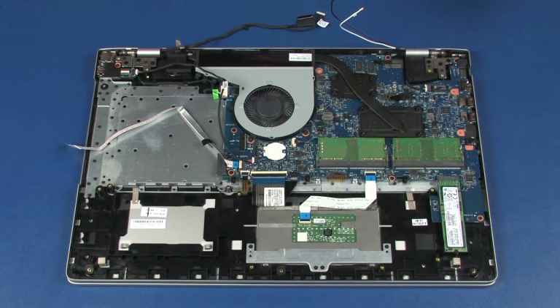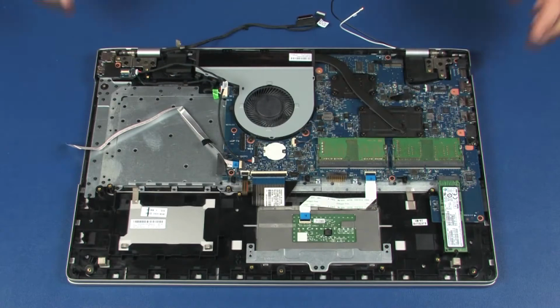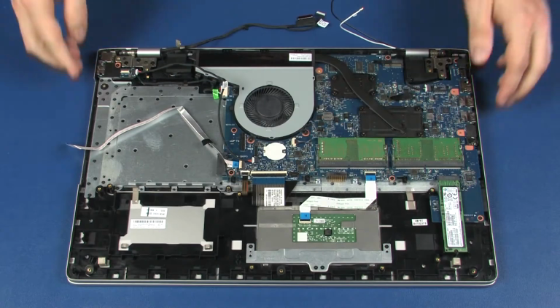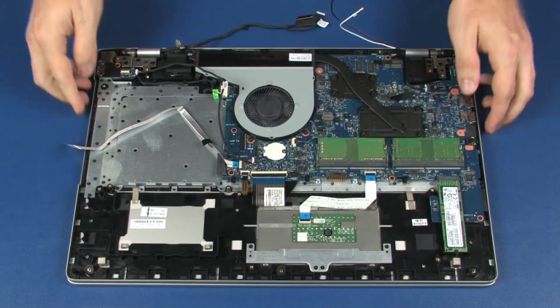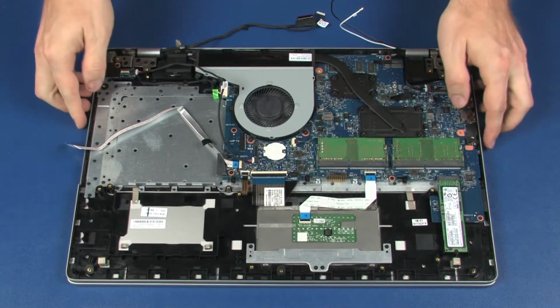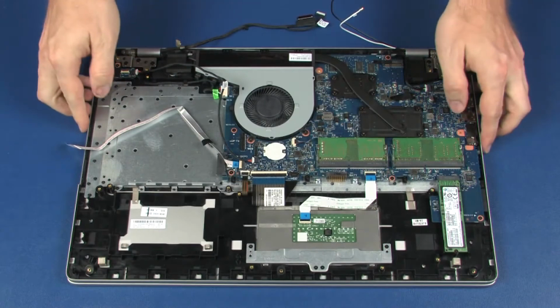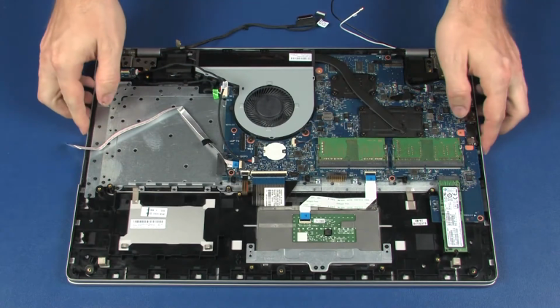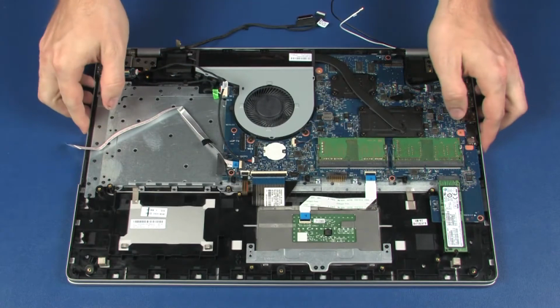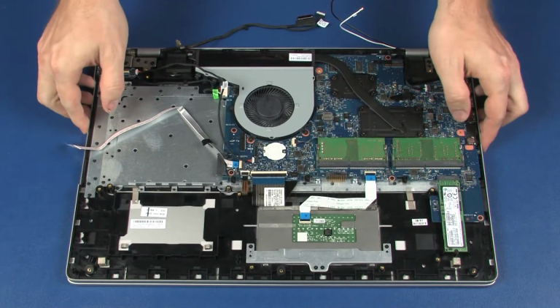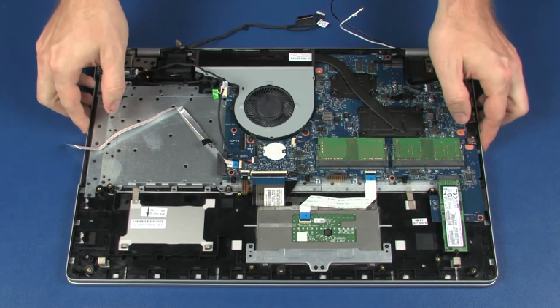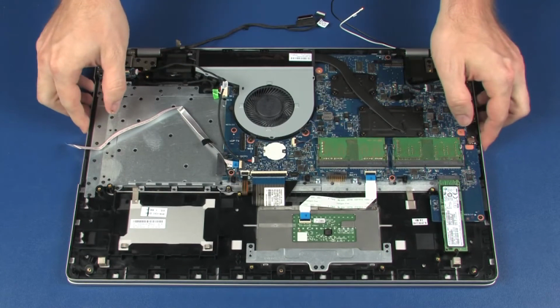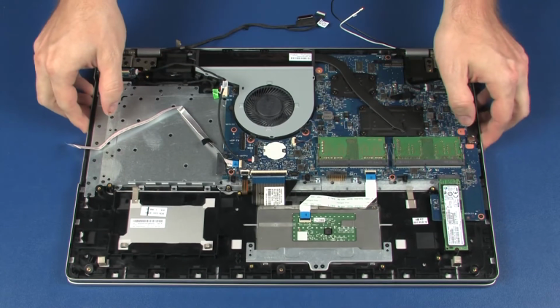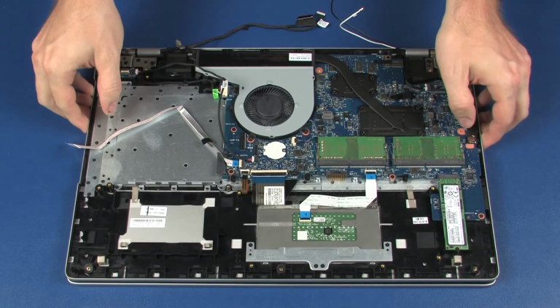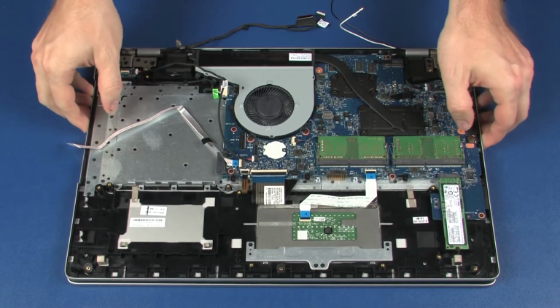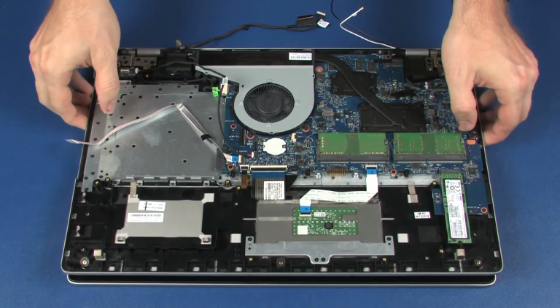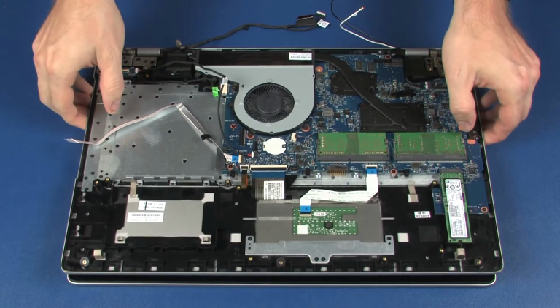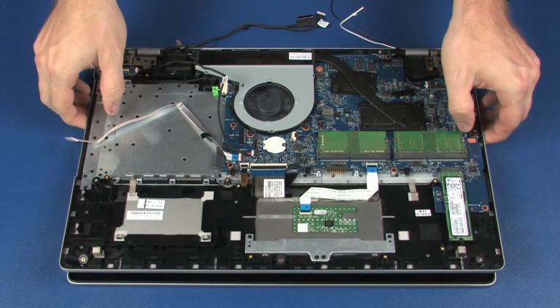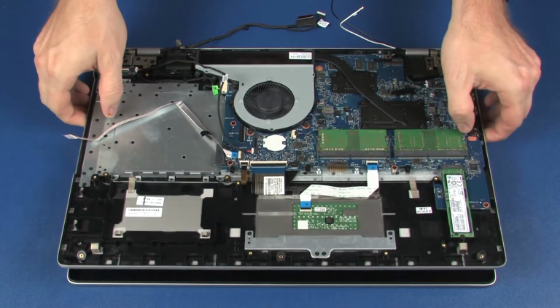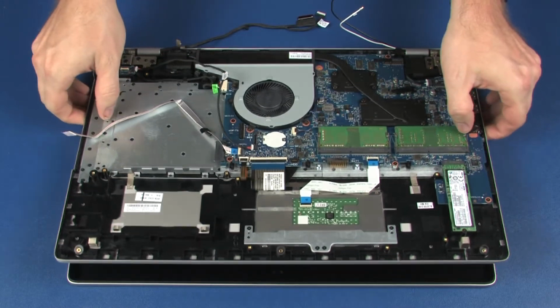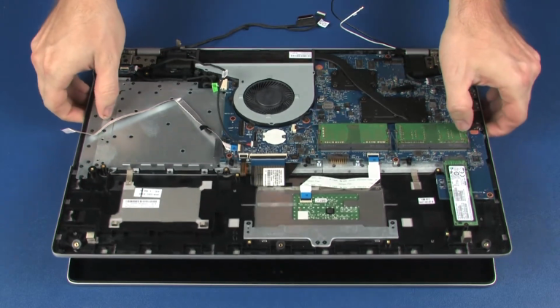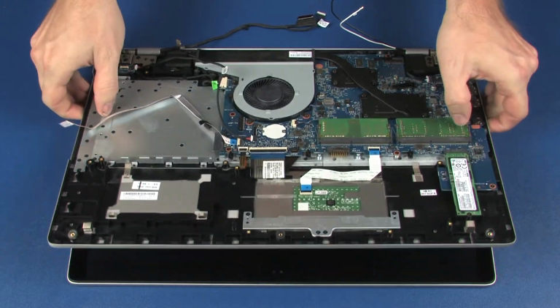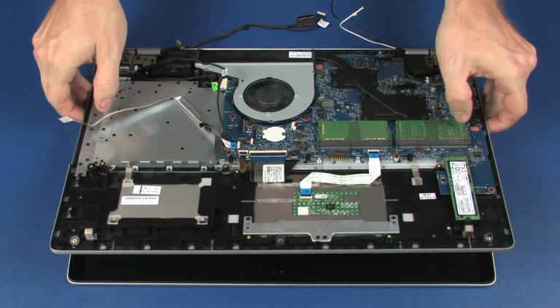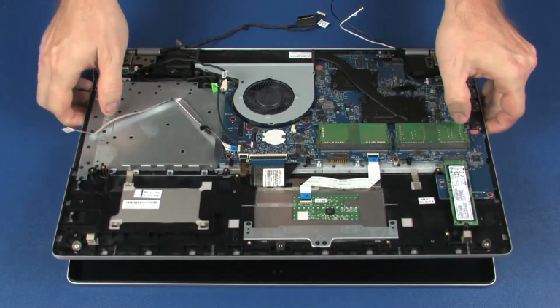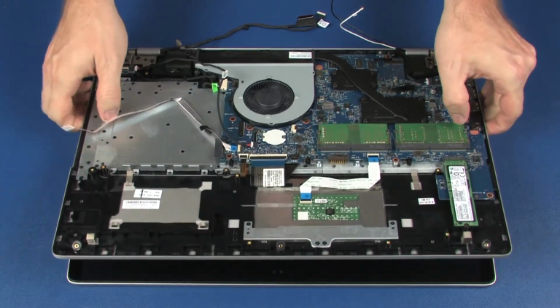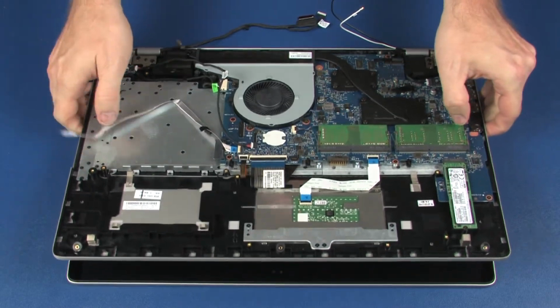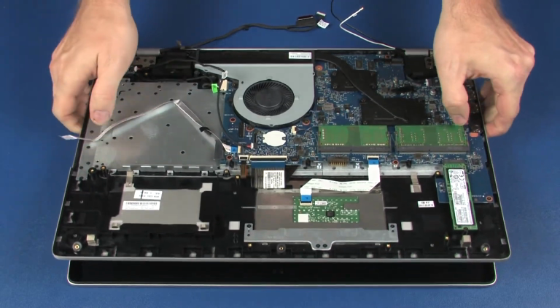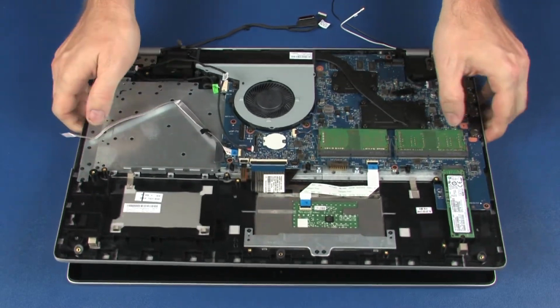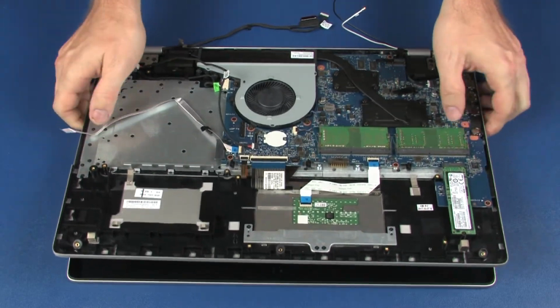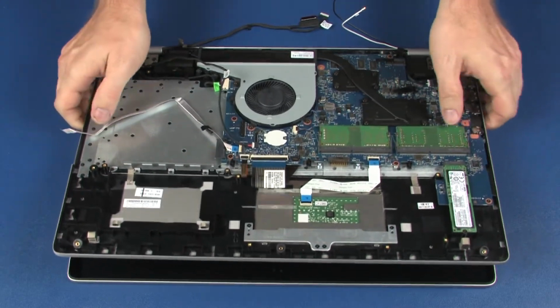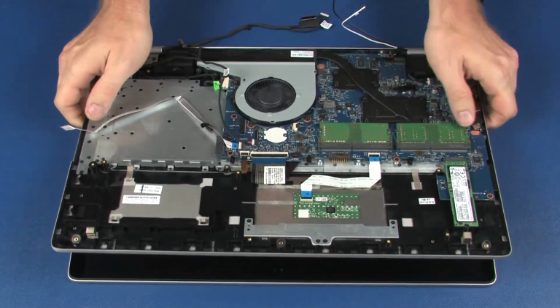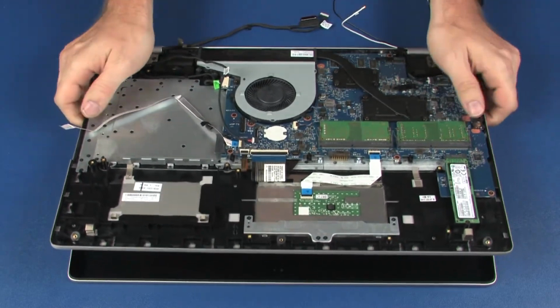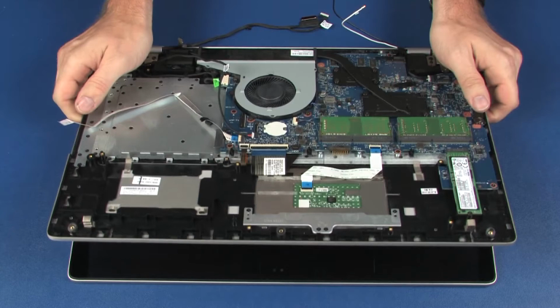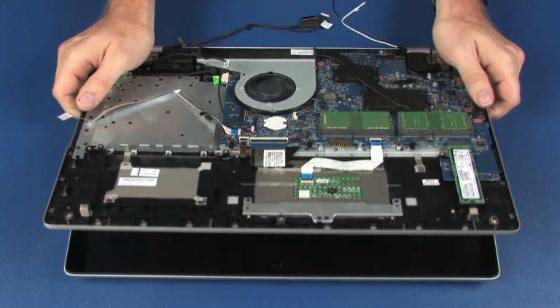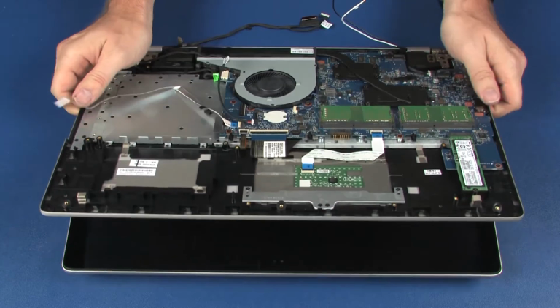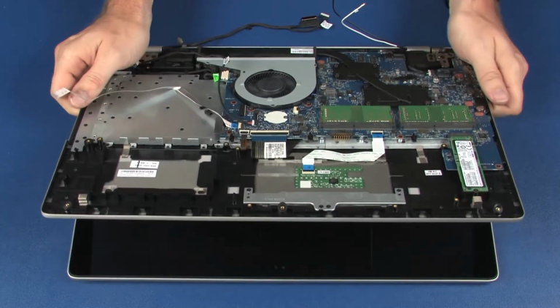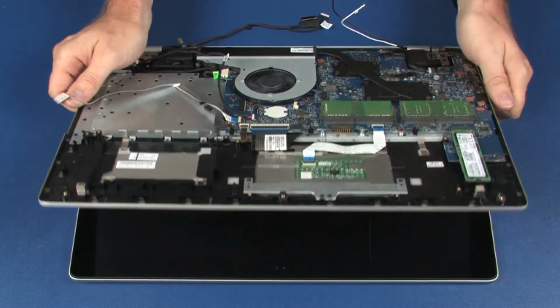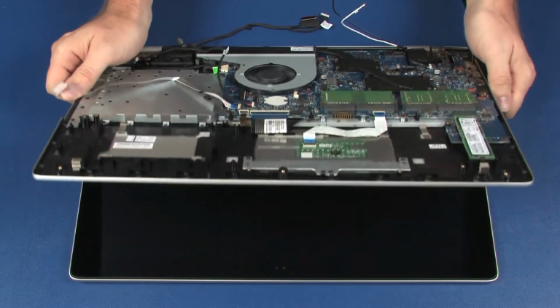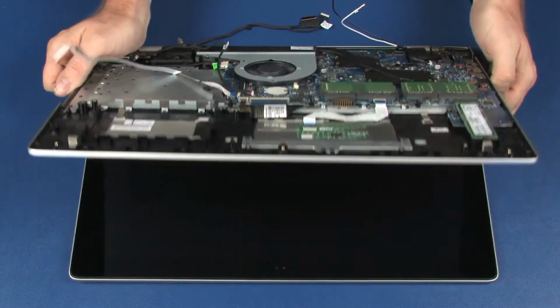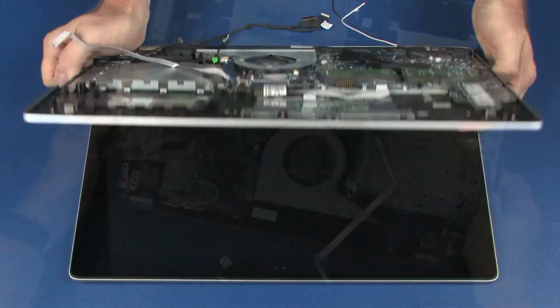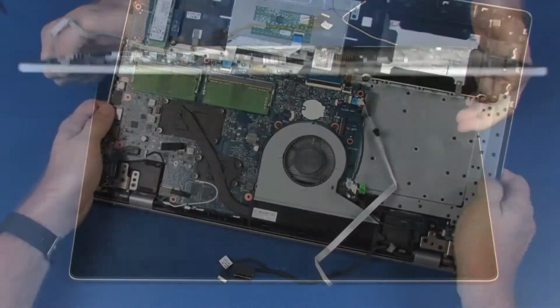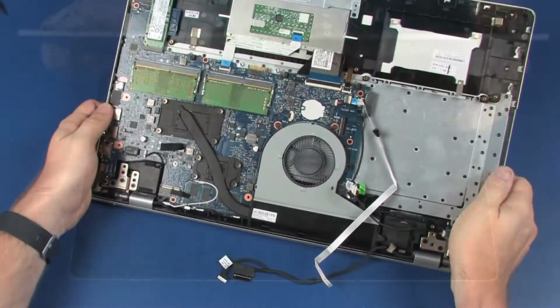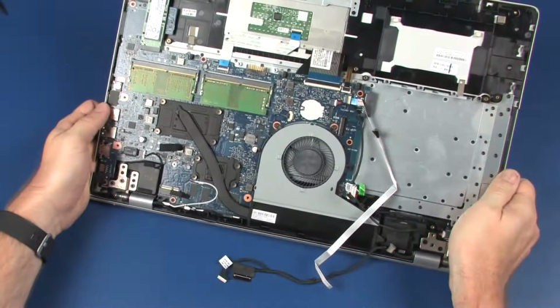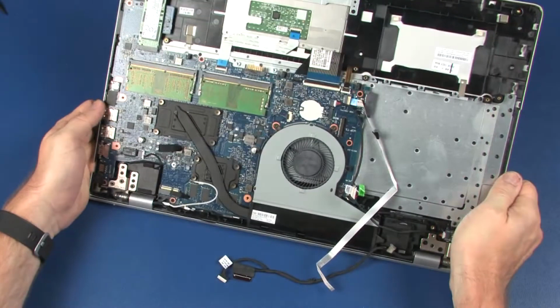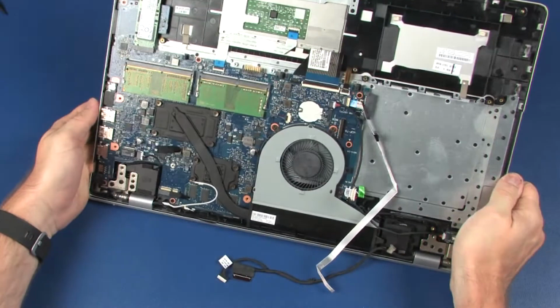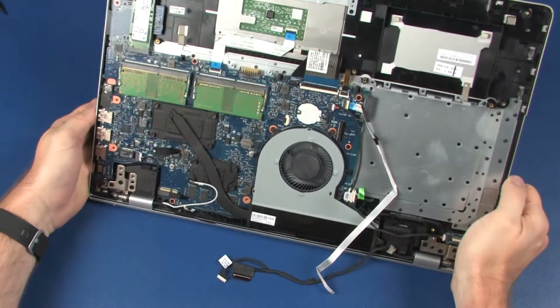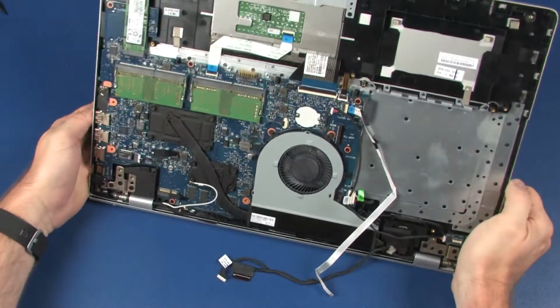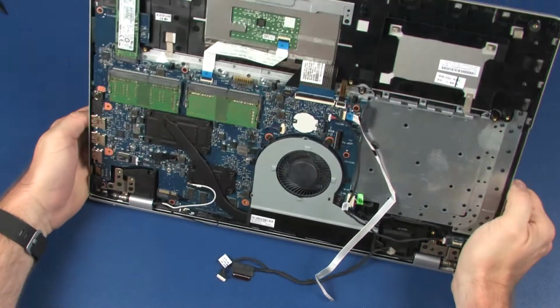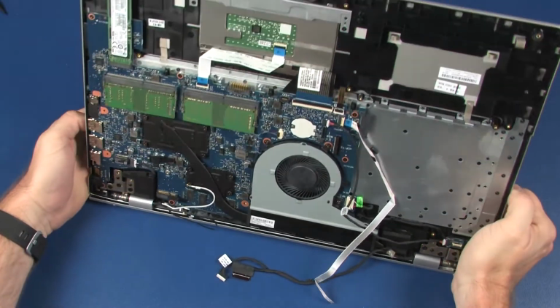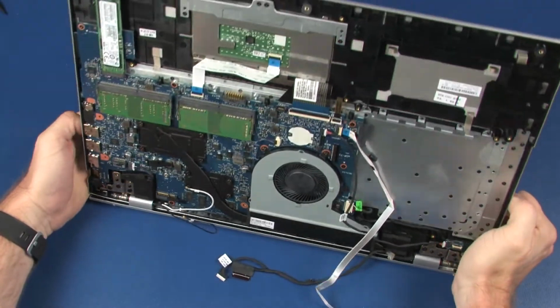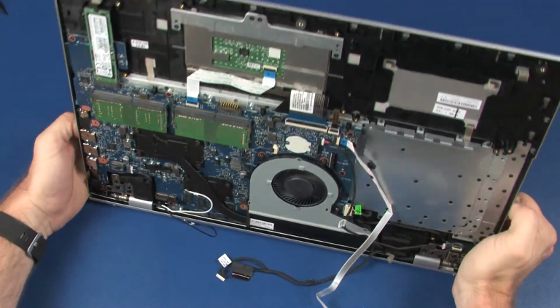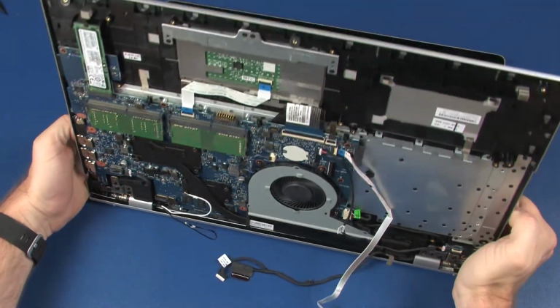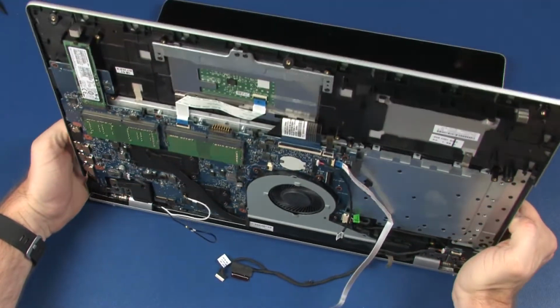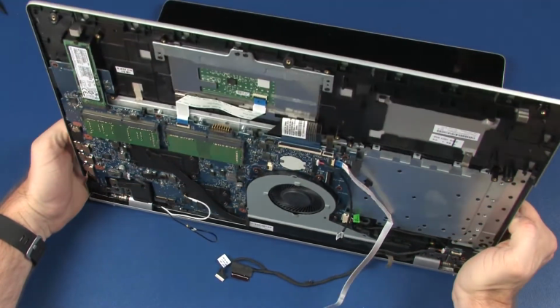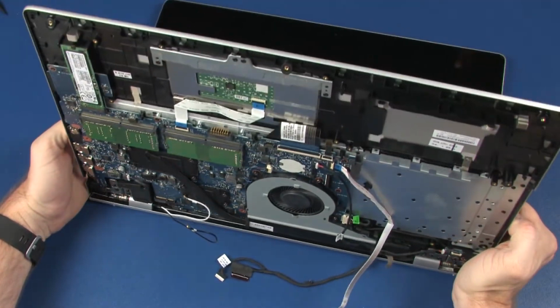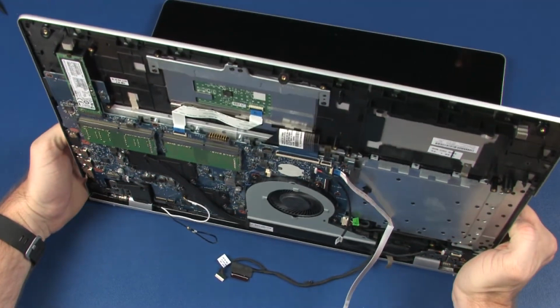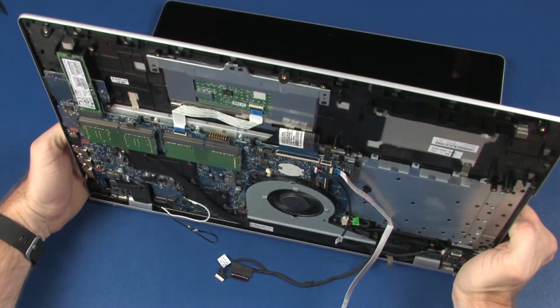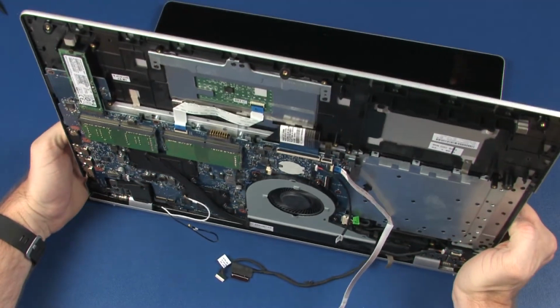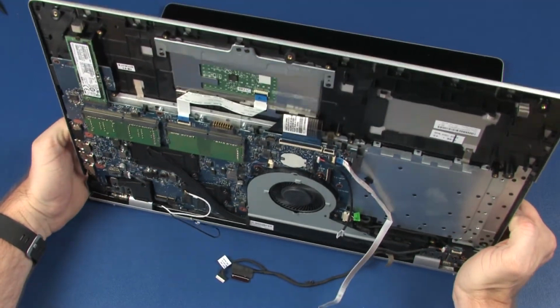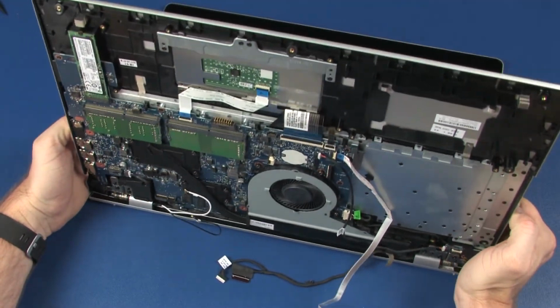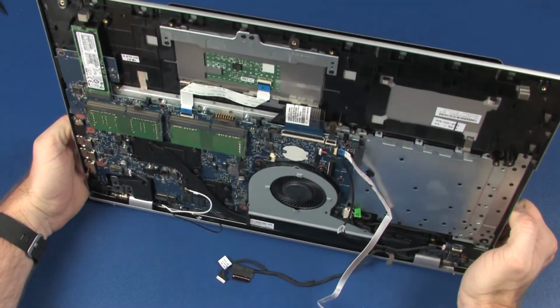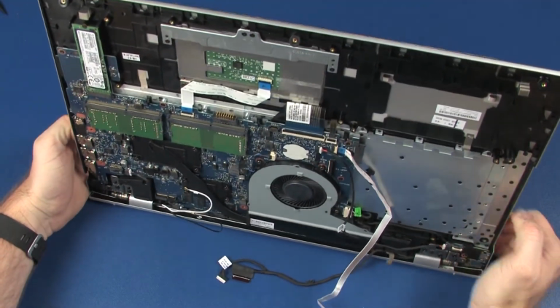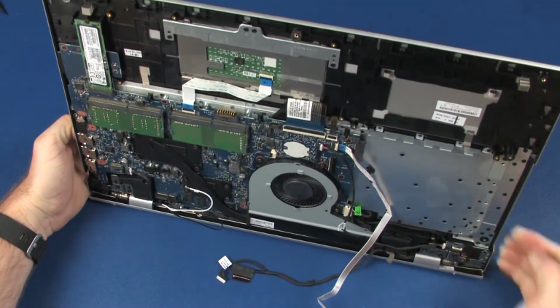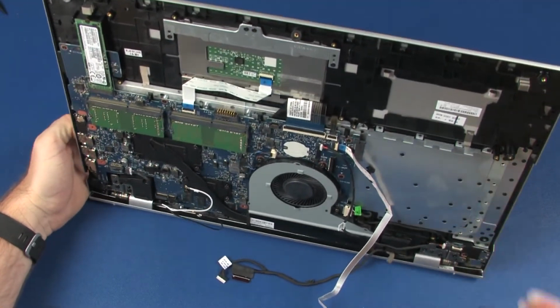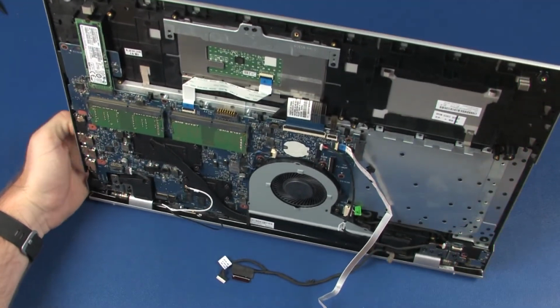Grasp the top cover near the display panel hinges and open the hinges so that the top cover is at a 90-degree angle from the display panel assembly.